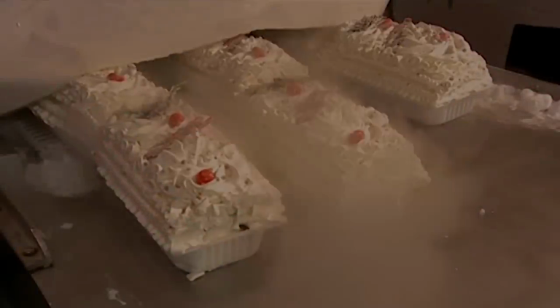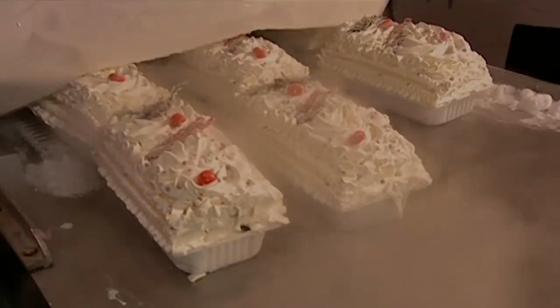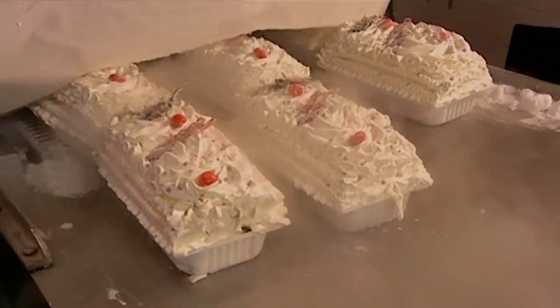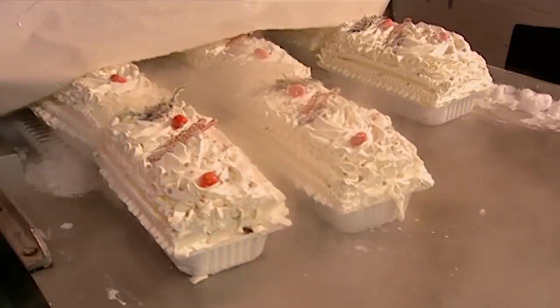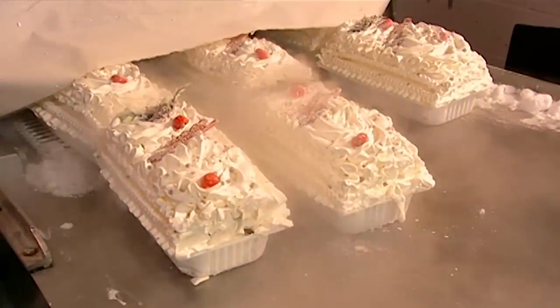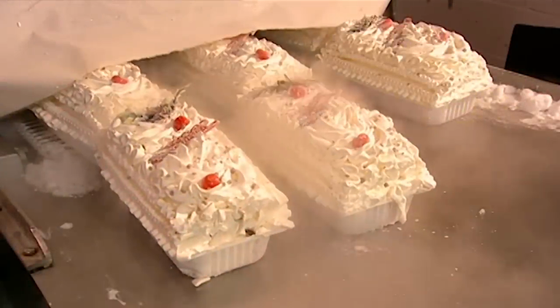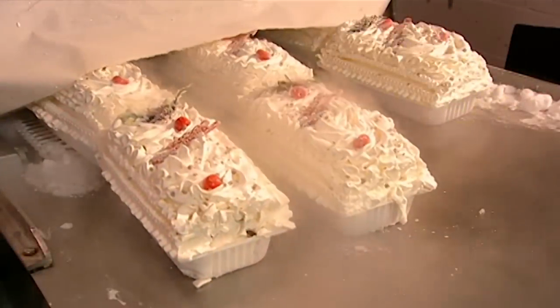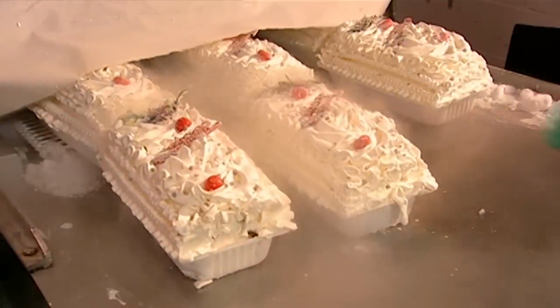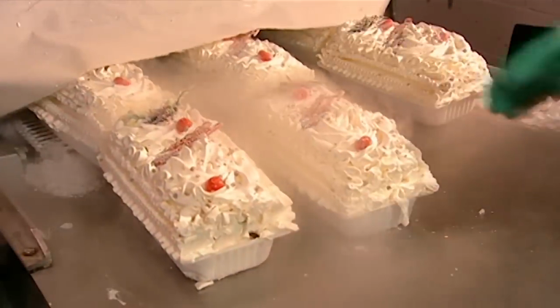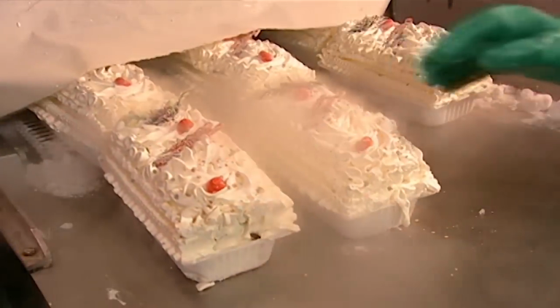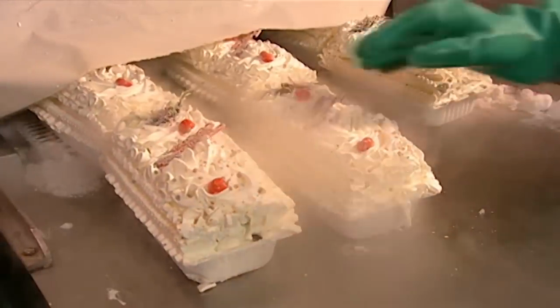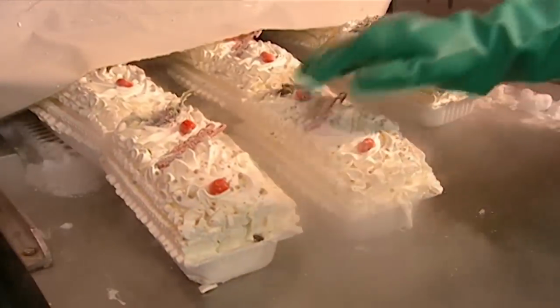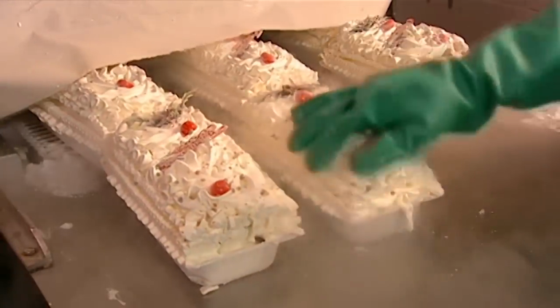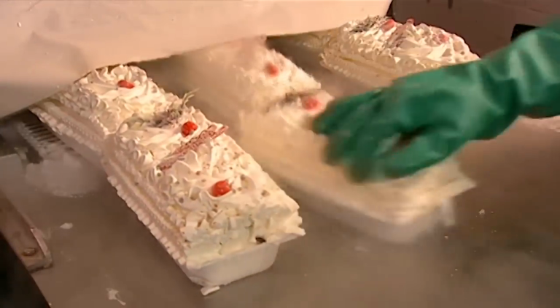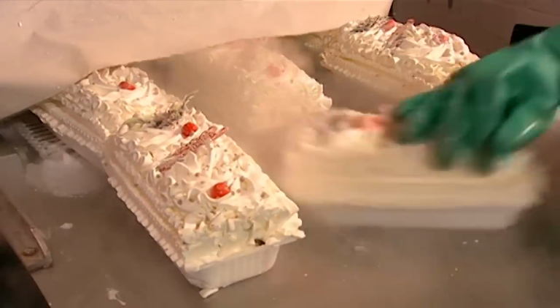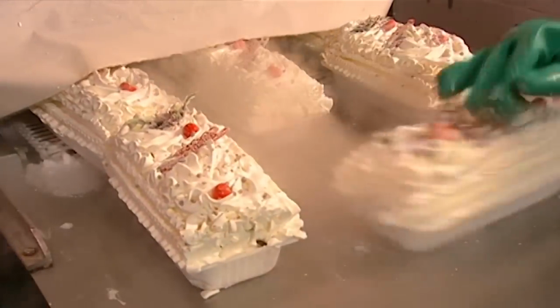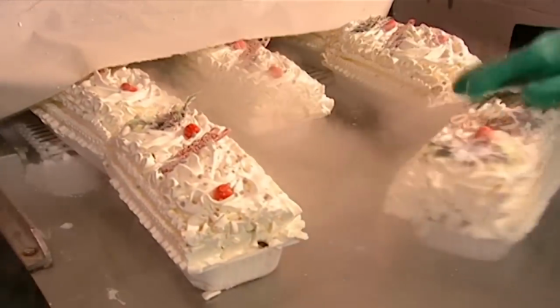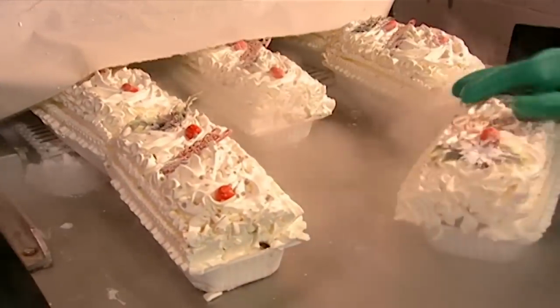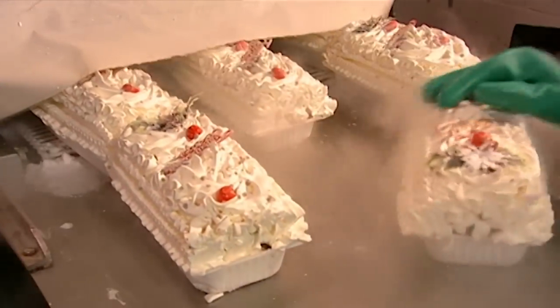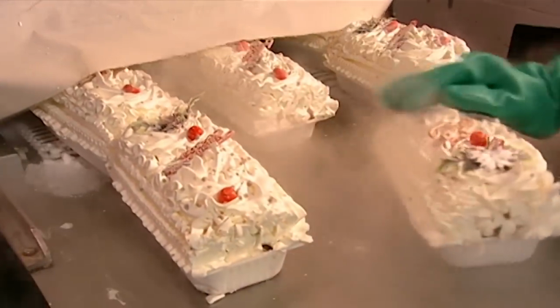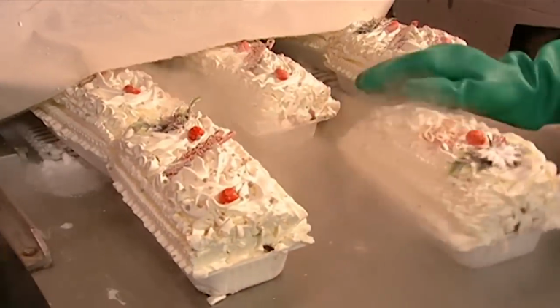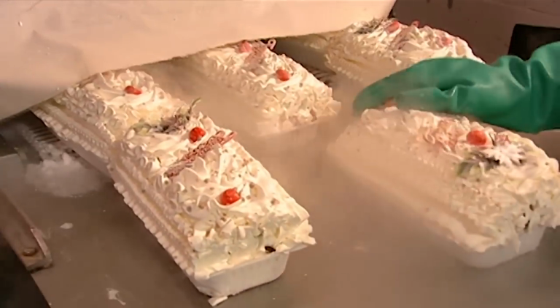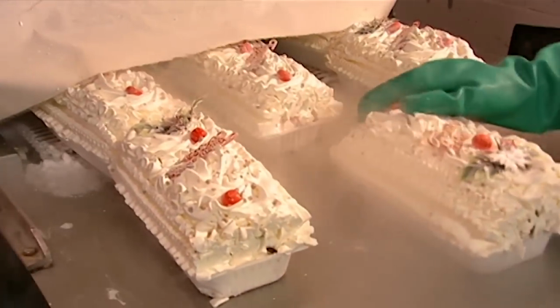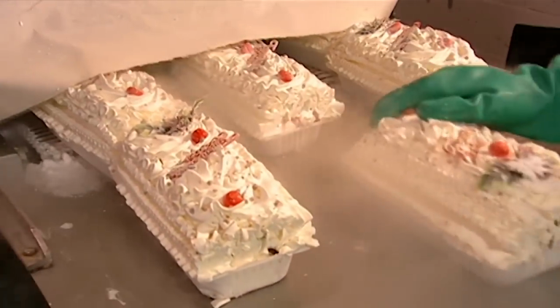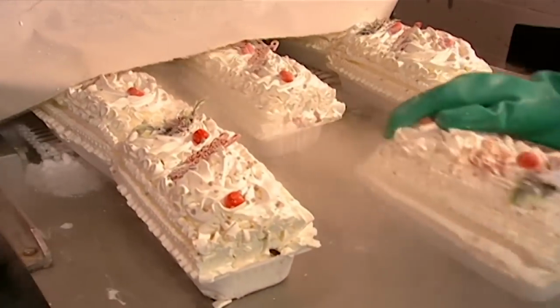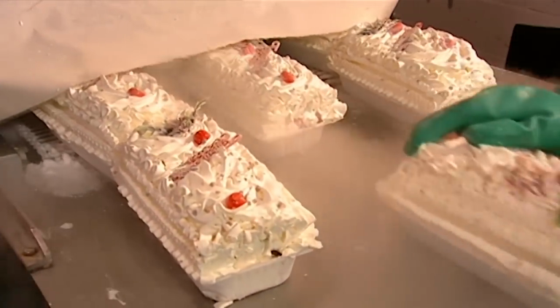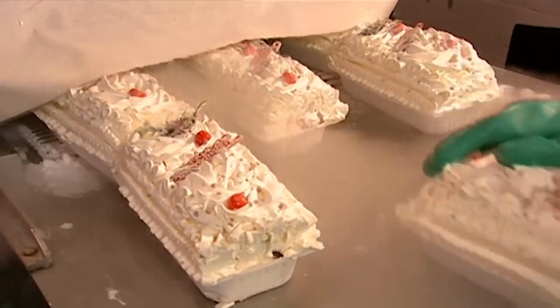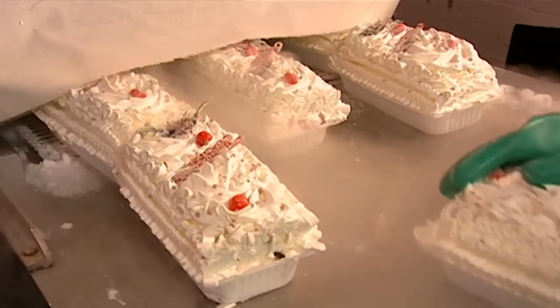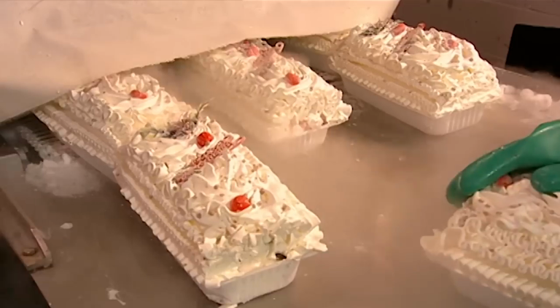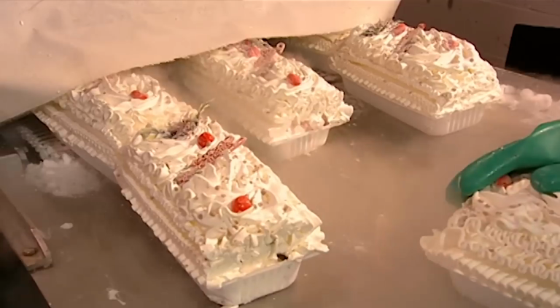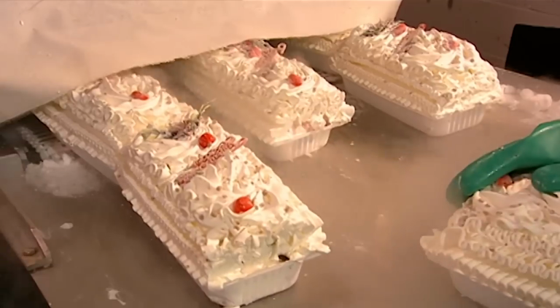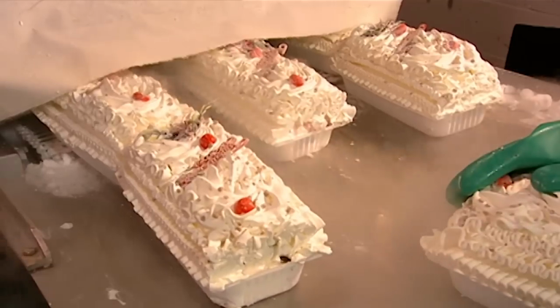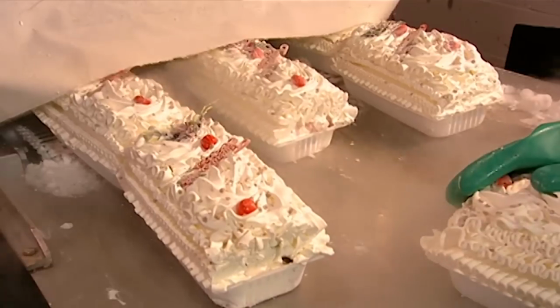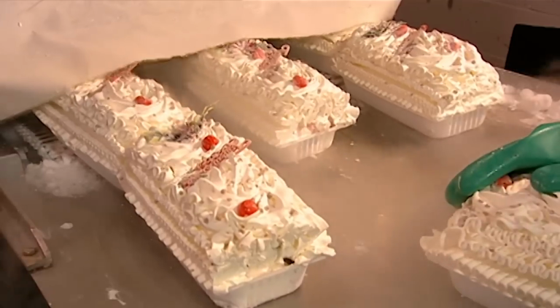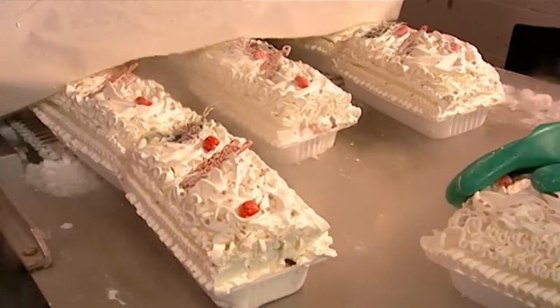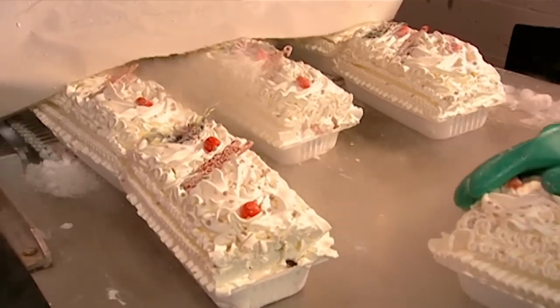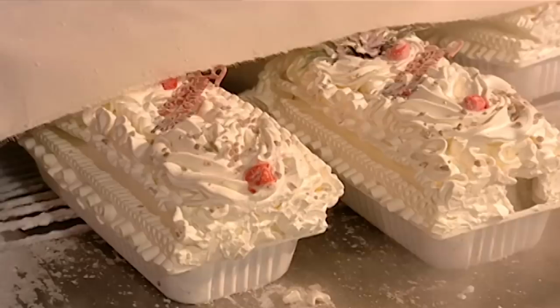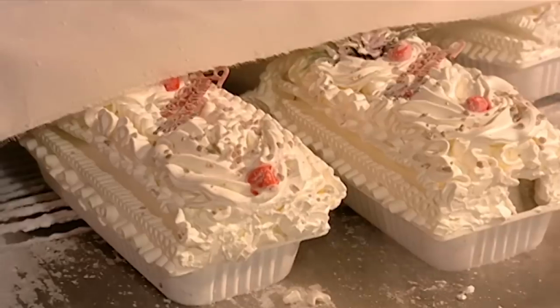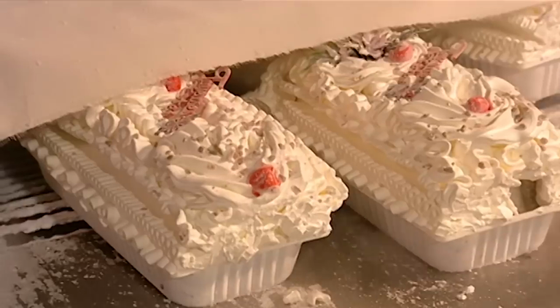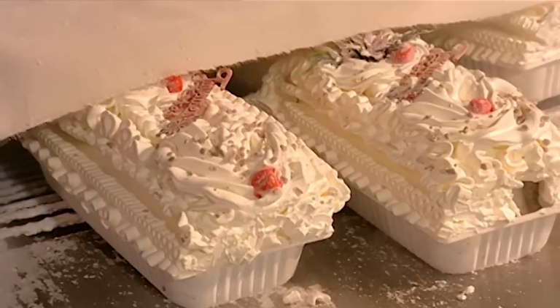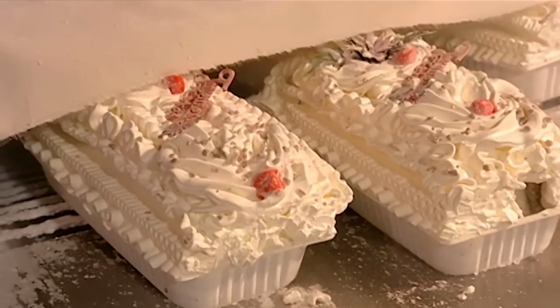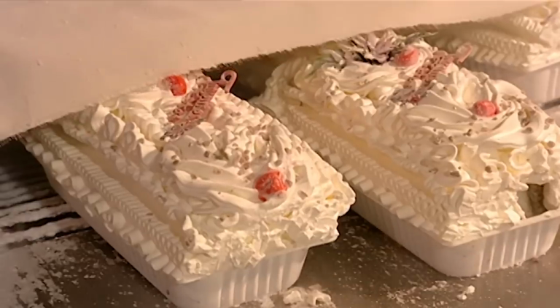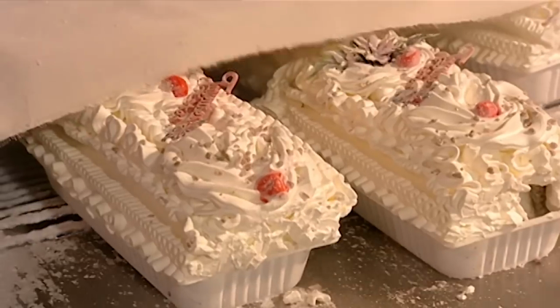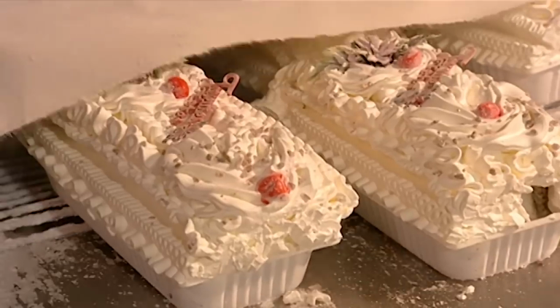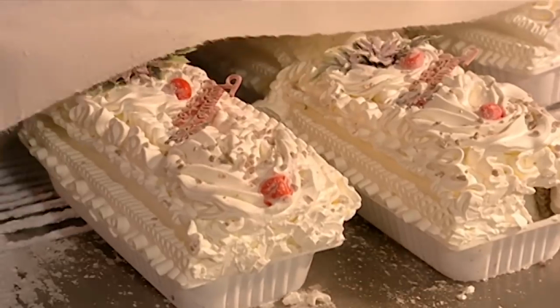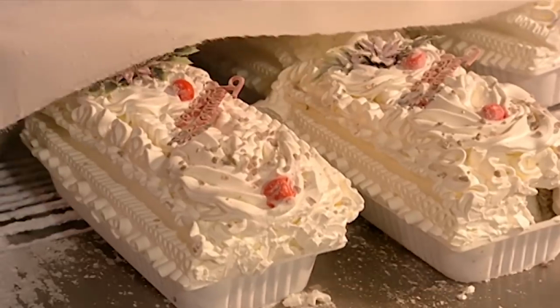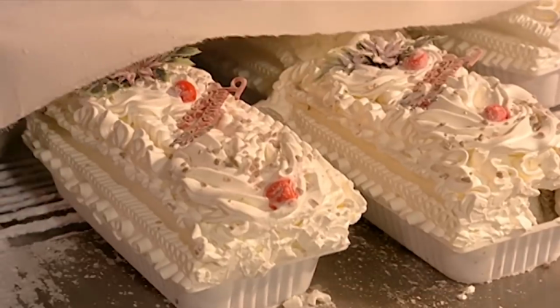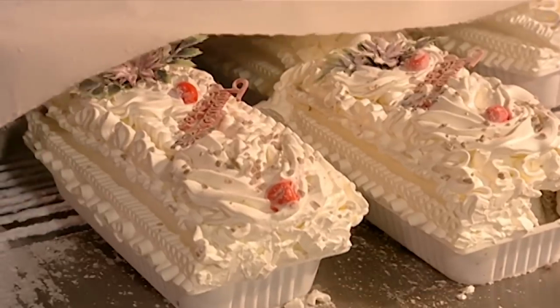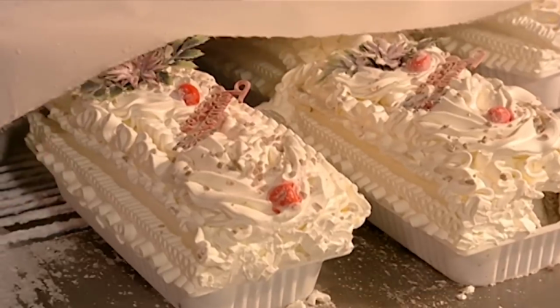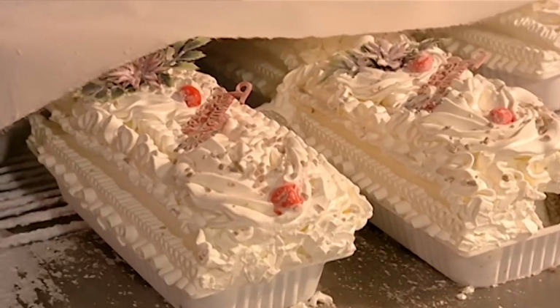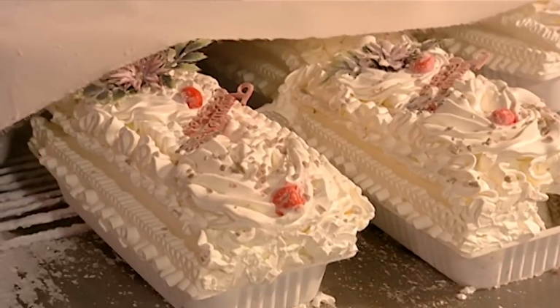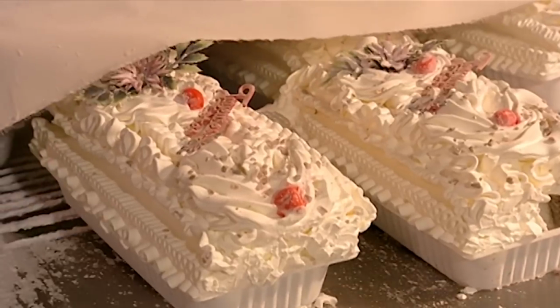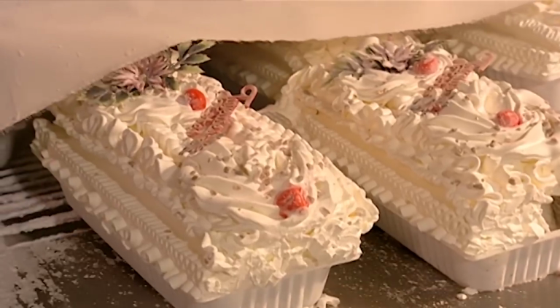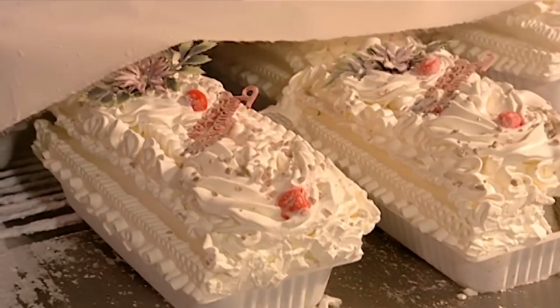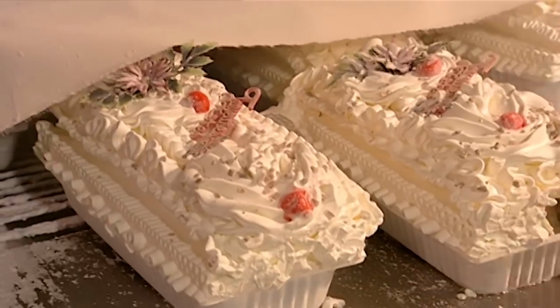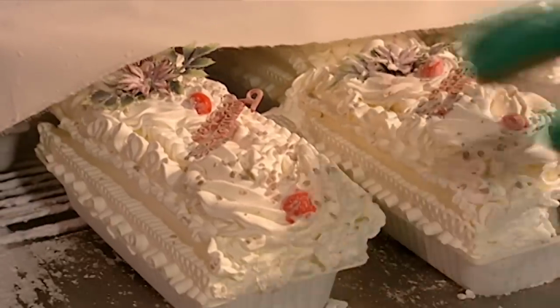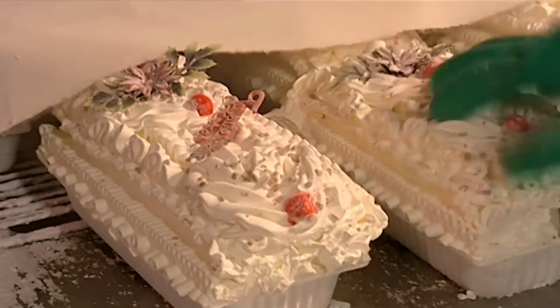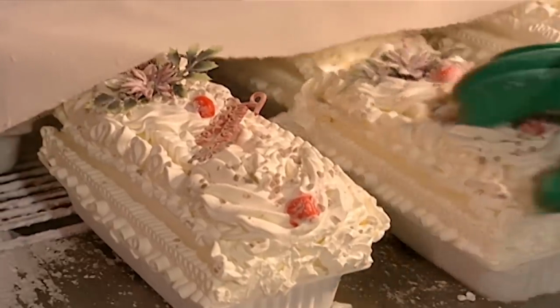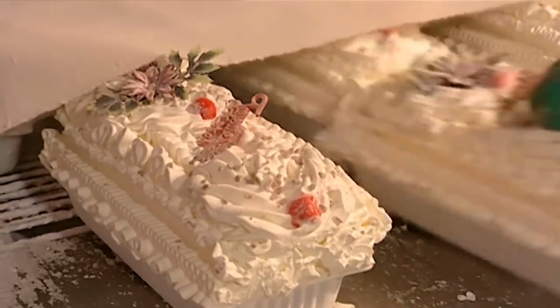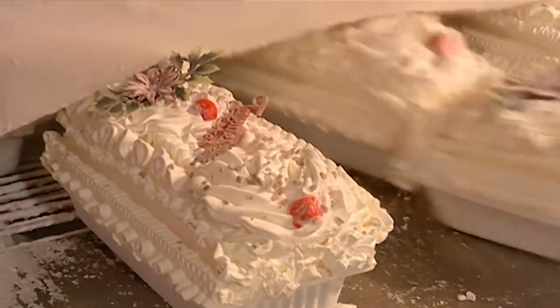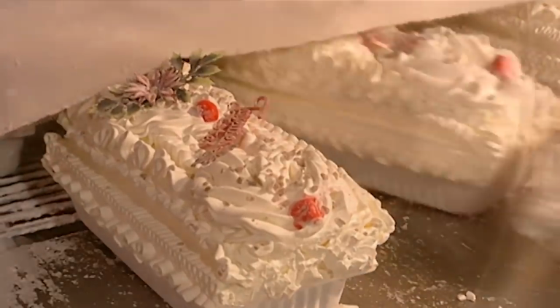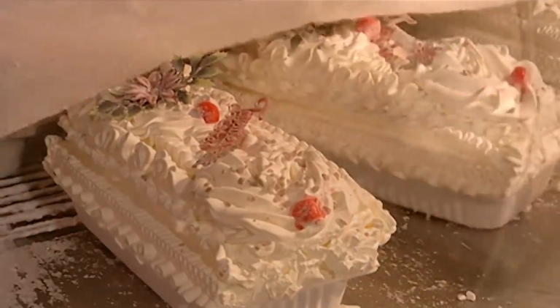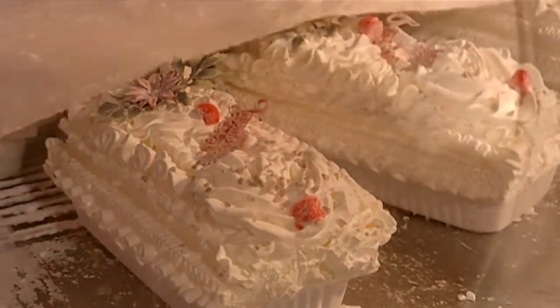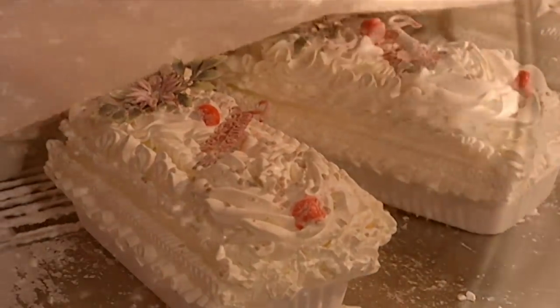This company uses vanilla or chocolate ice cream instead of frosting. The cake itself is a chocolate-covered sponge cake.